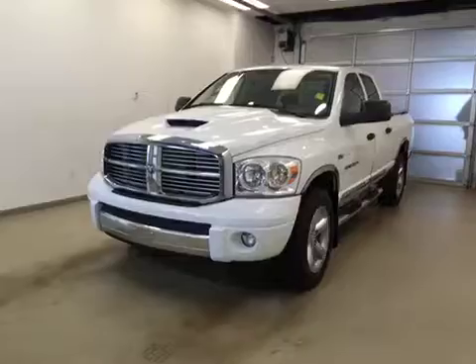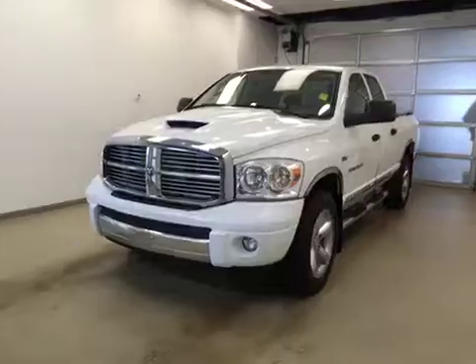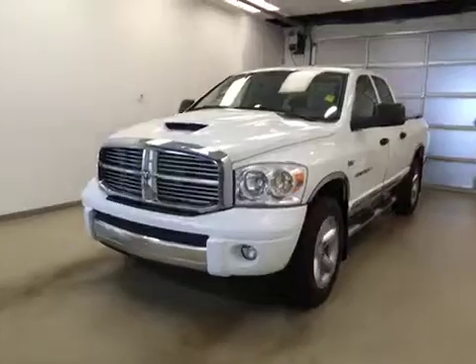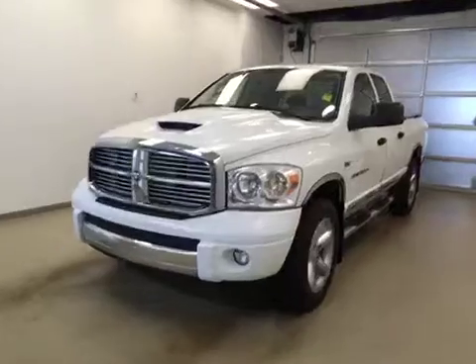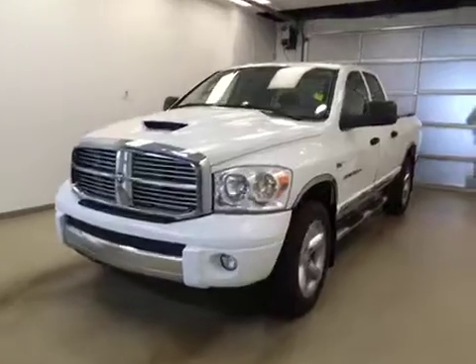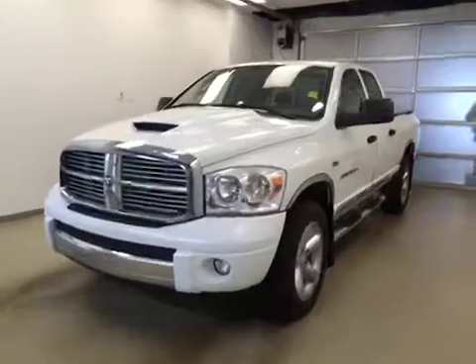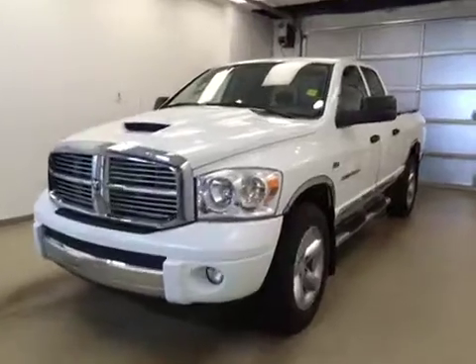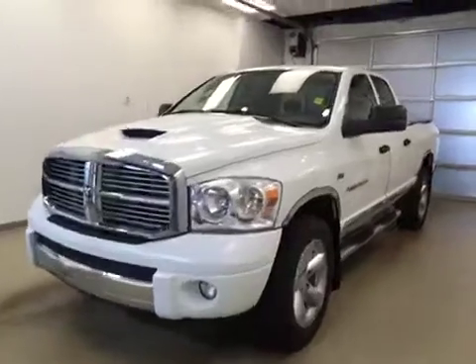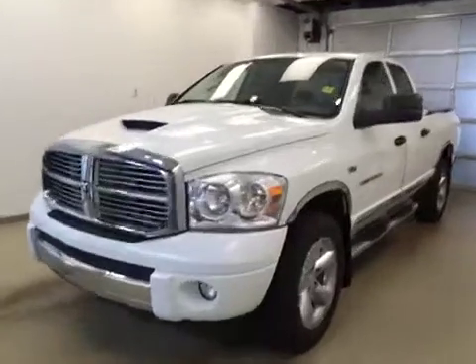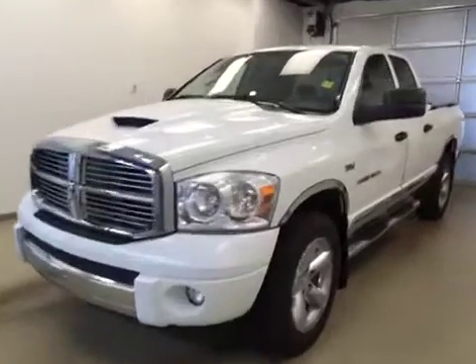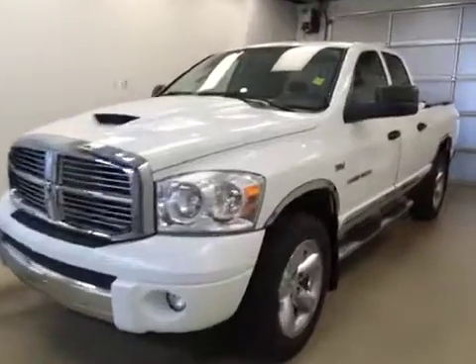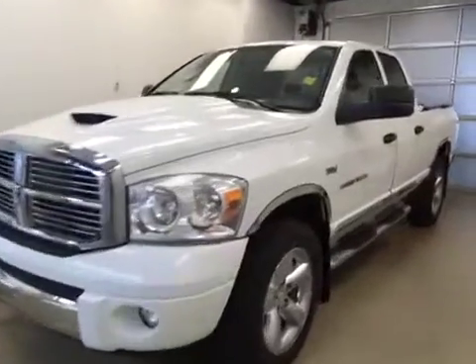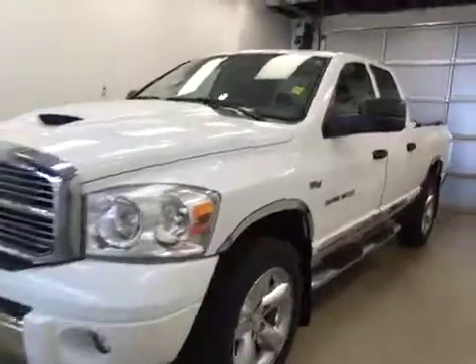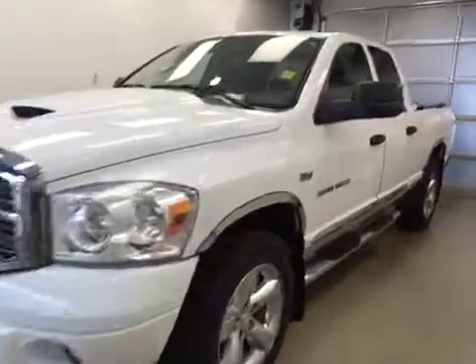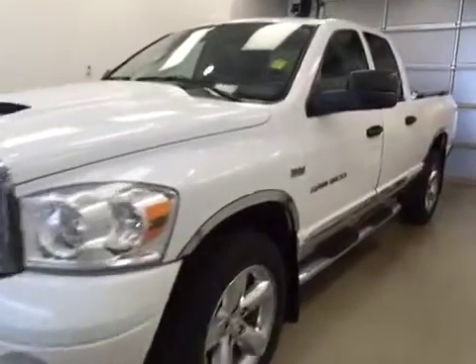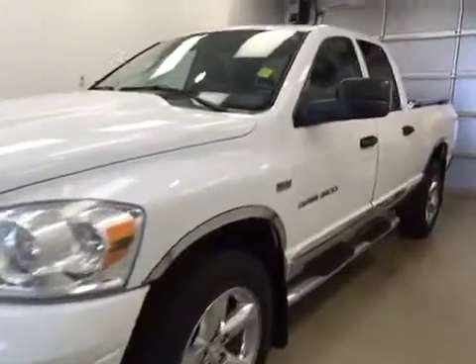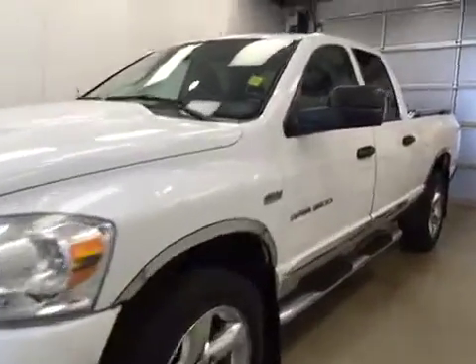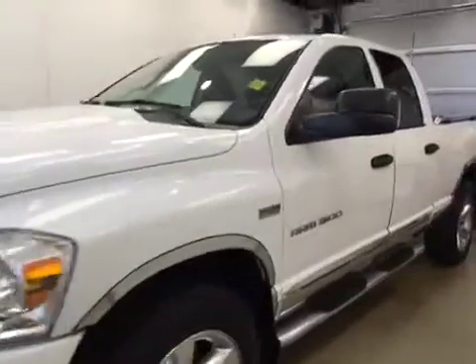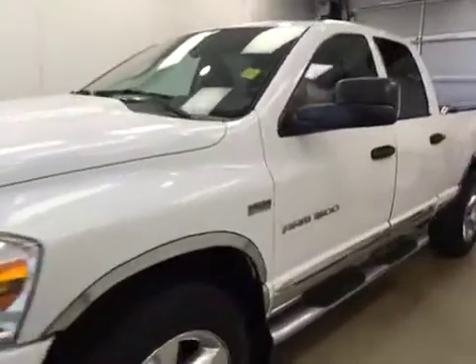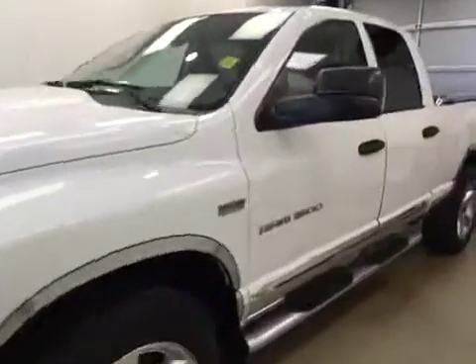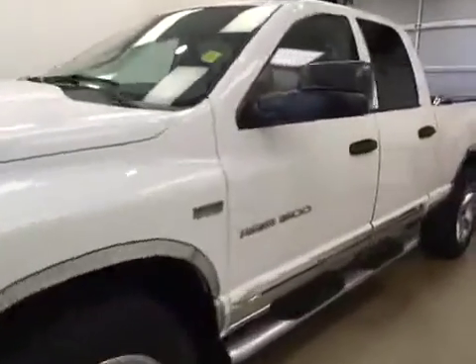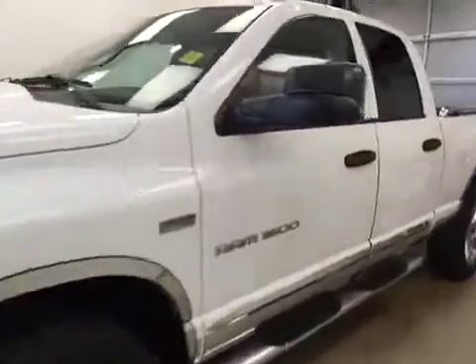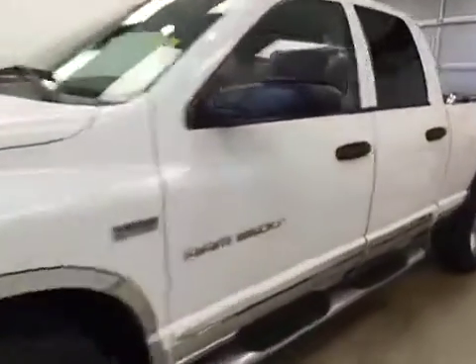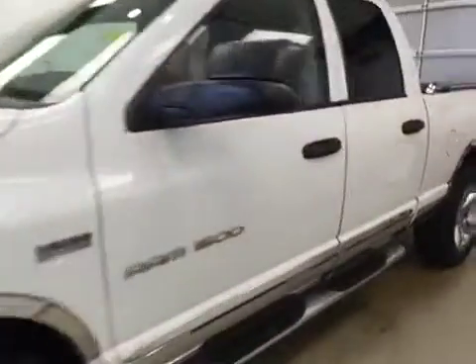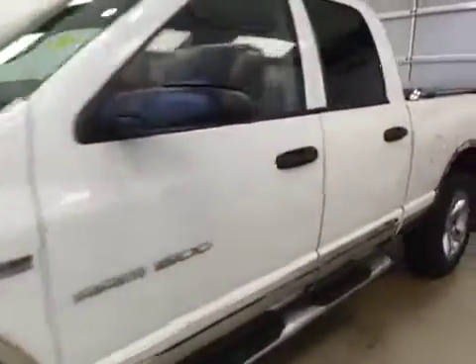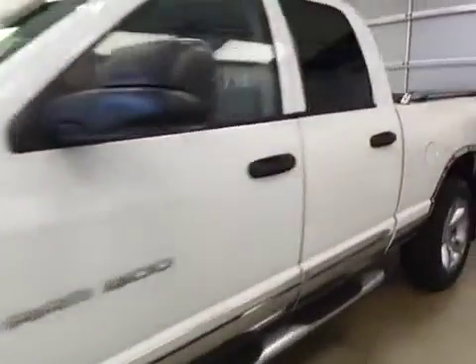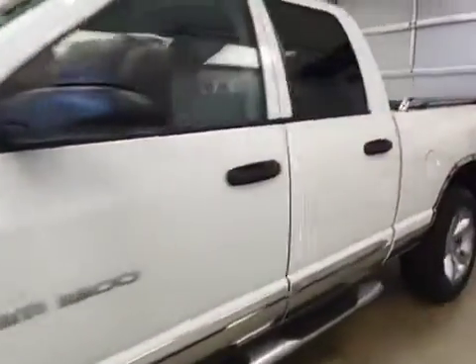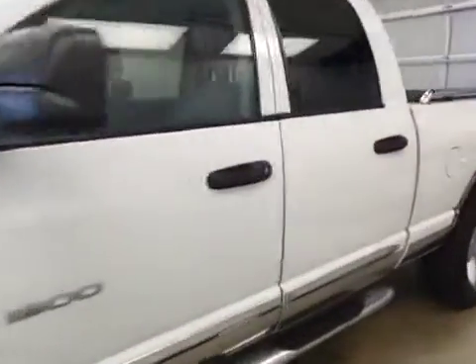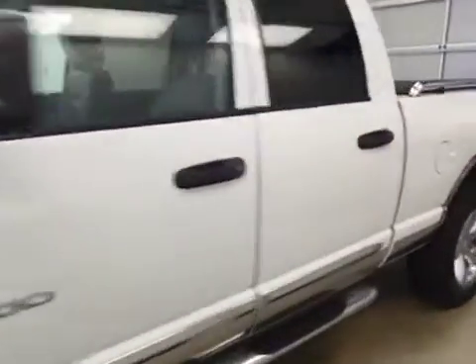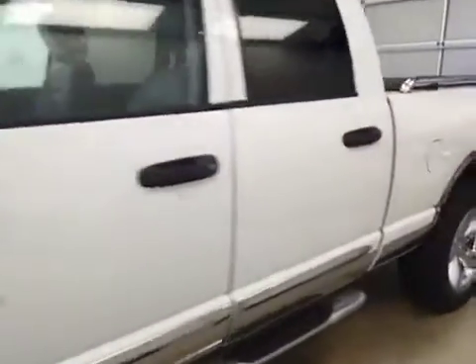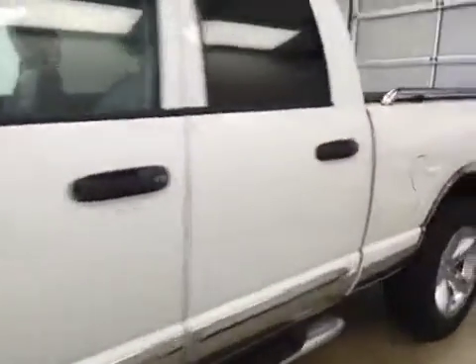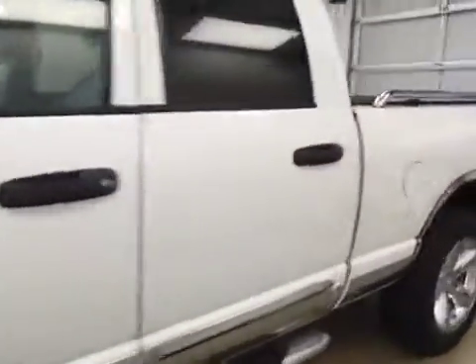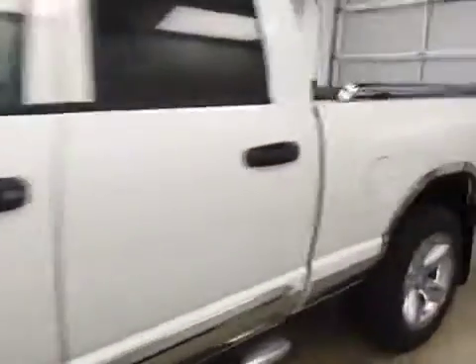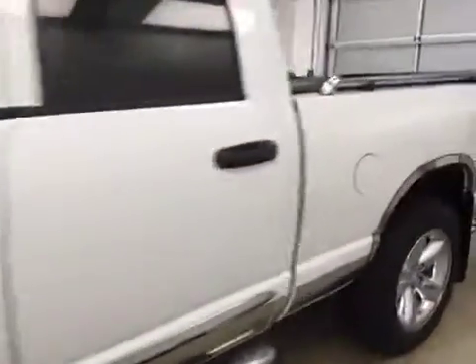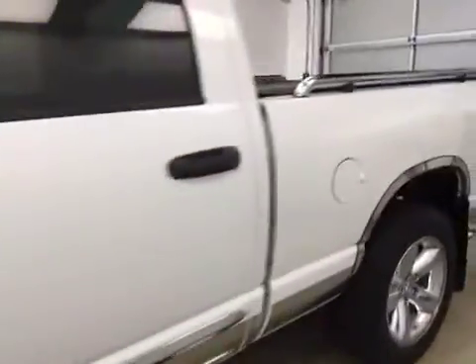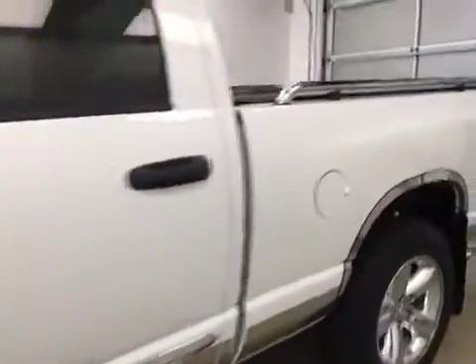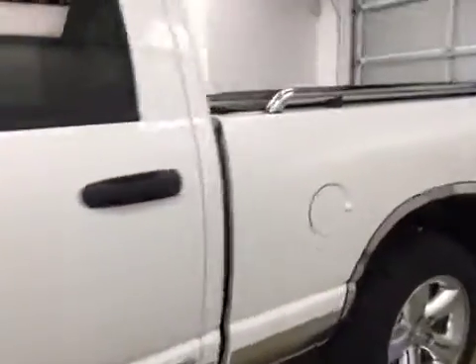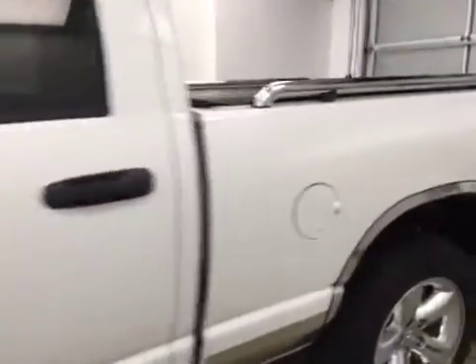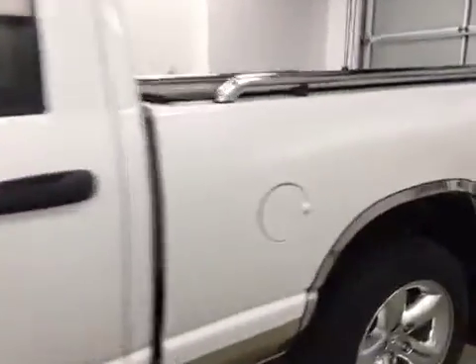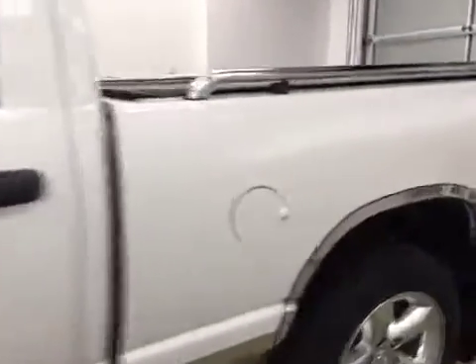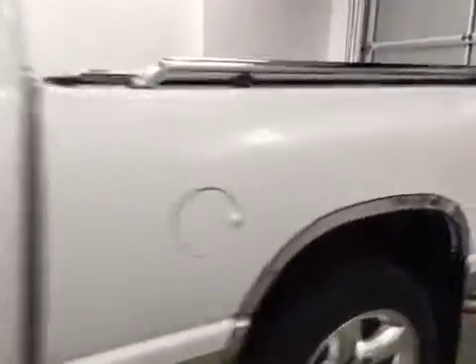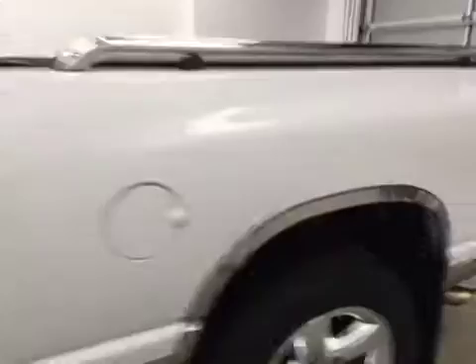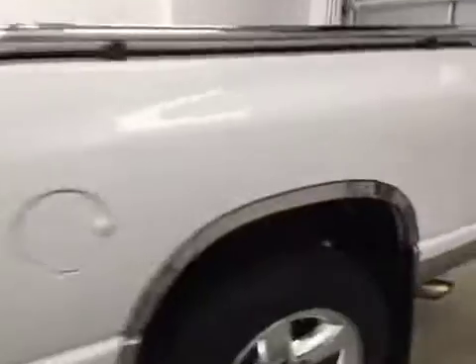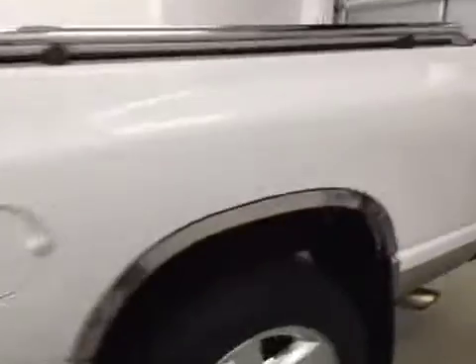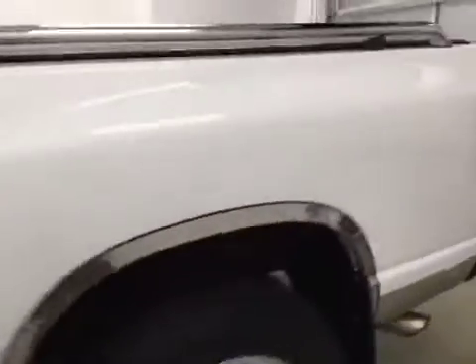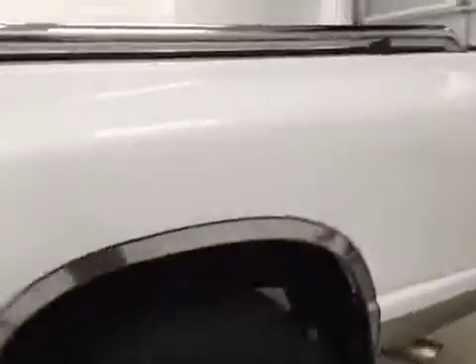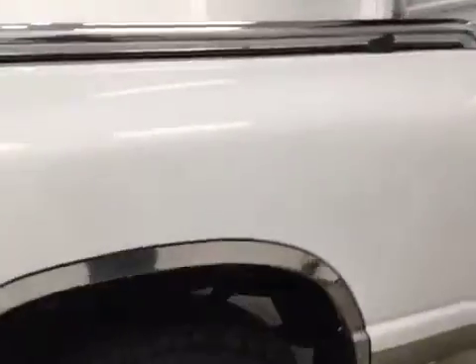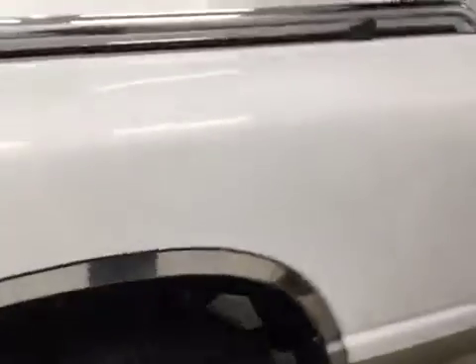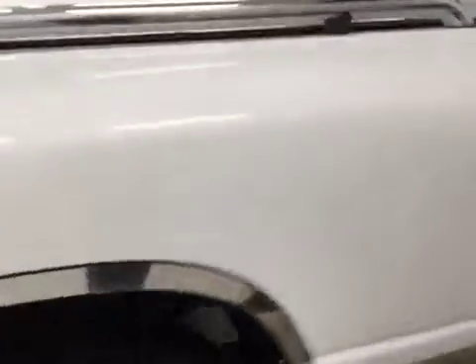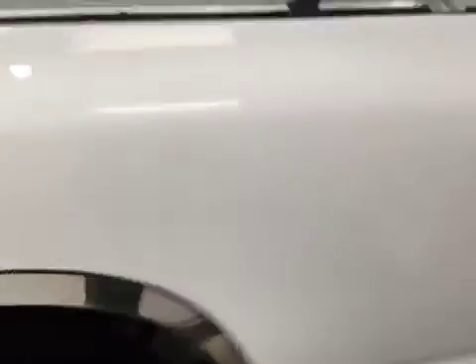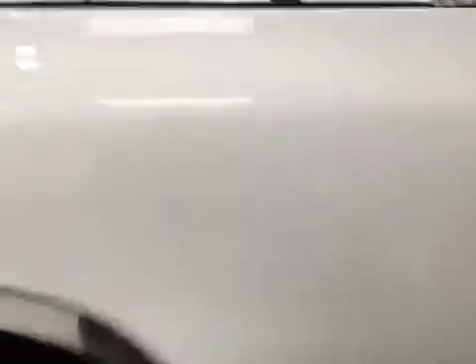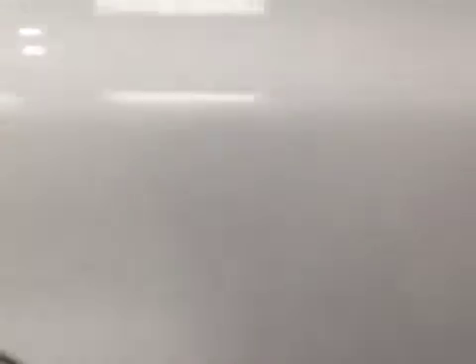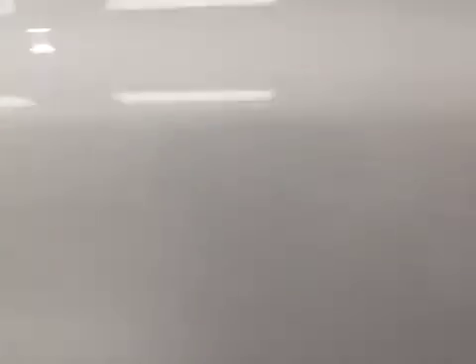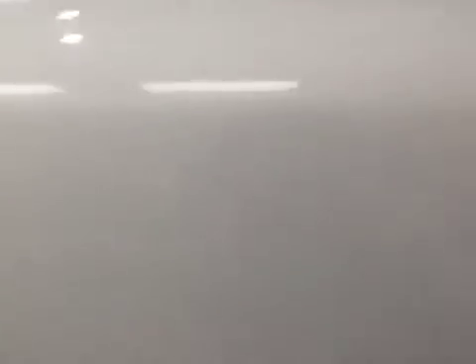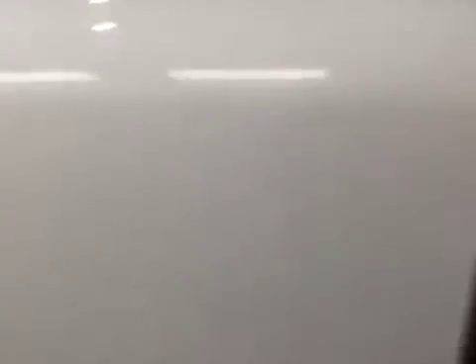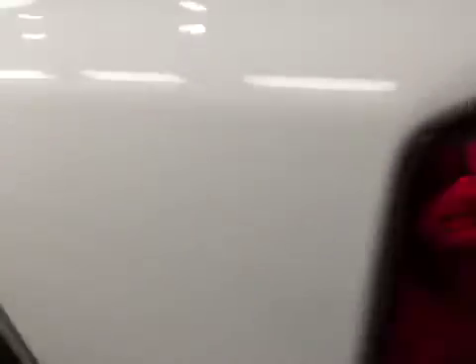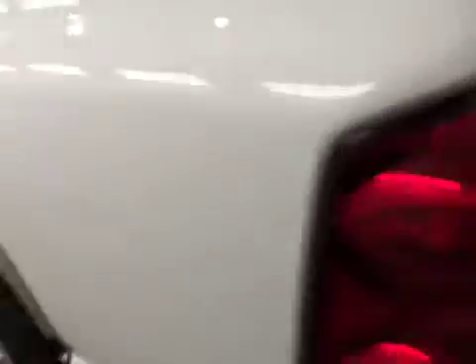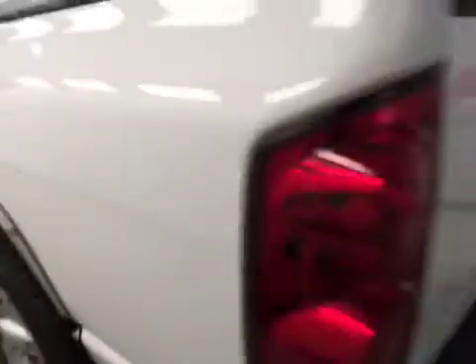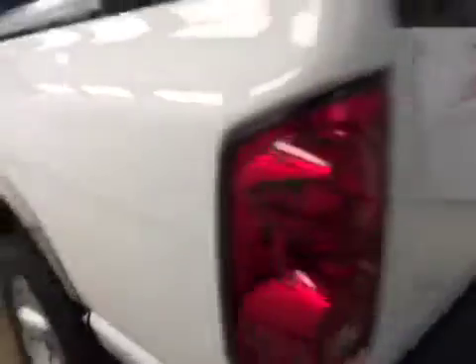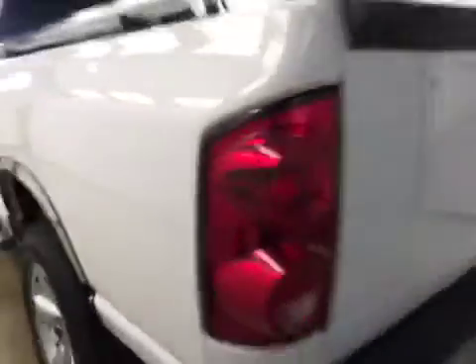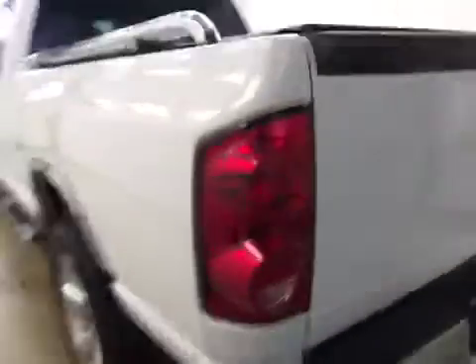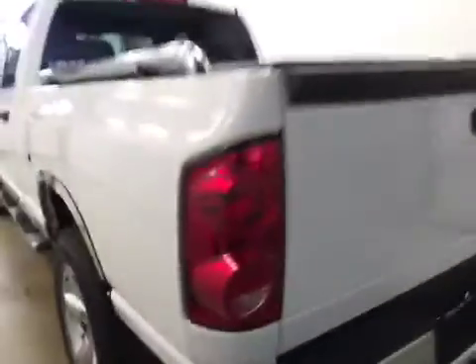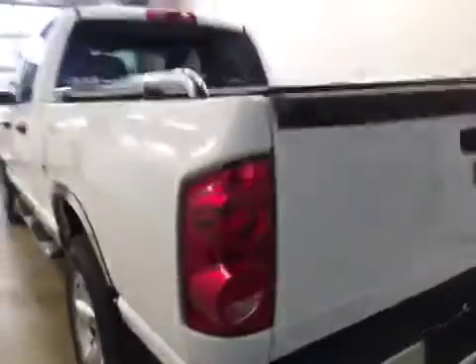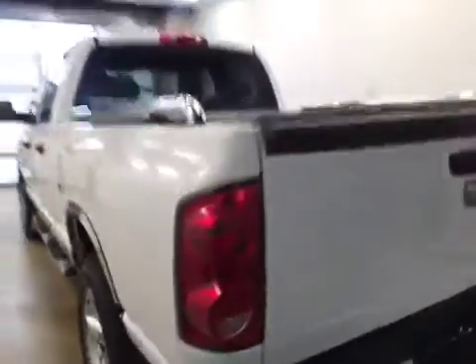This is stock number 172001 on a 2007 Dodge Ram 1500, and our exterior color today is white.